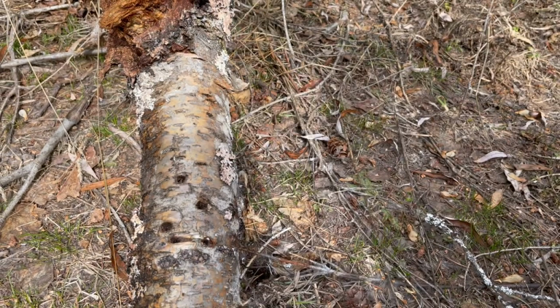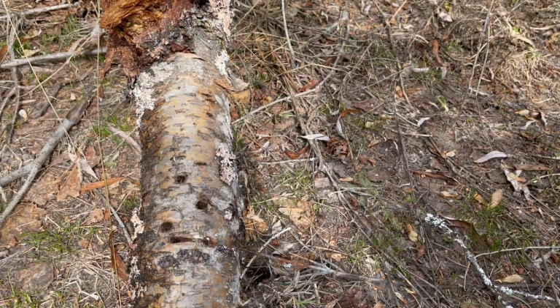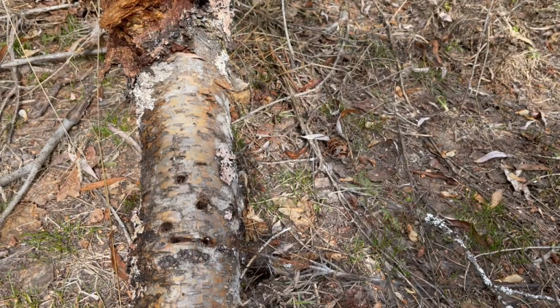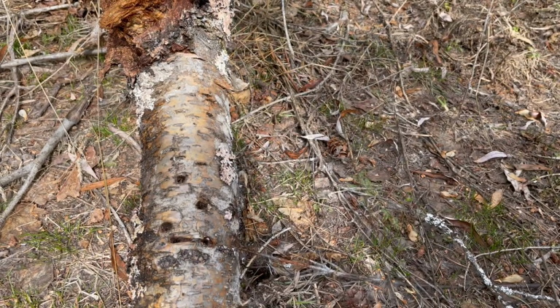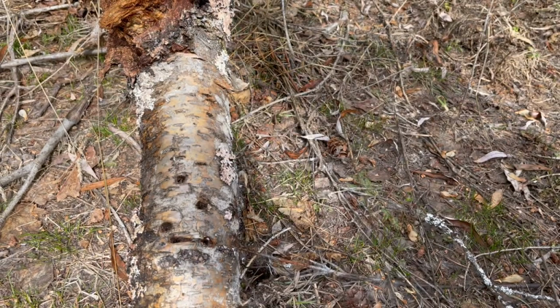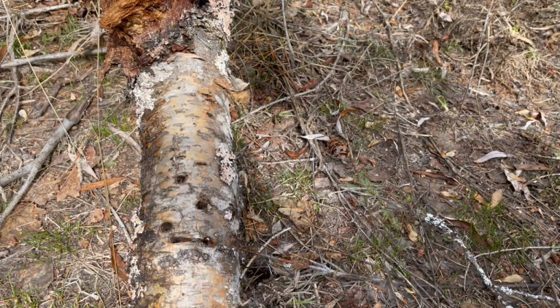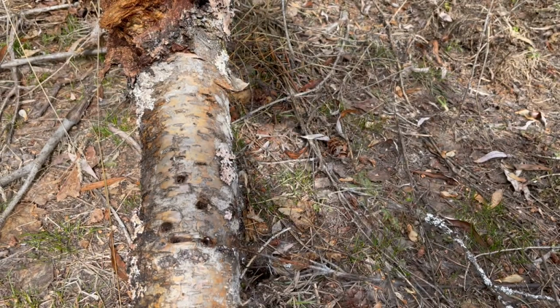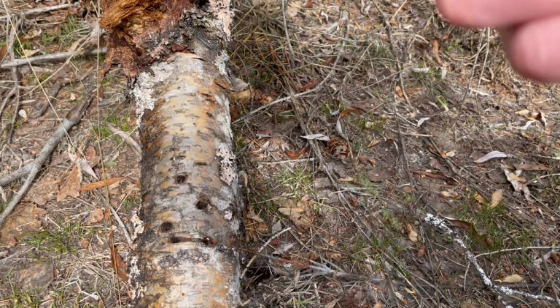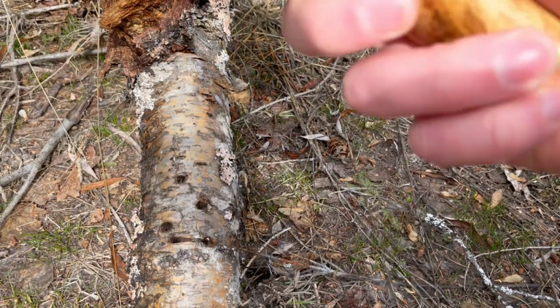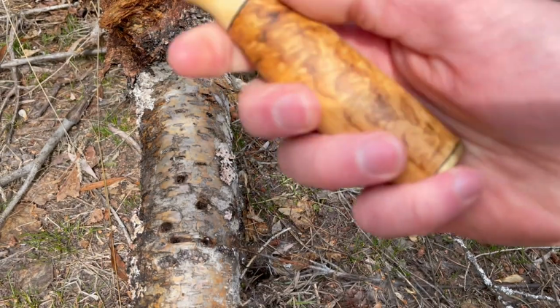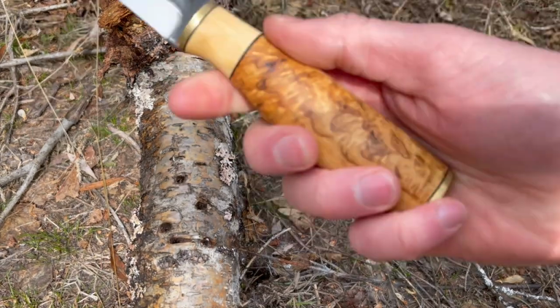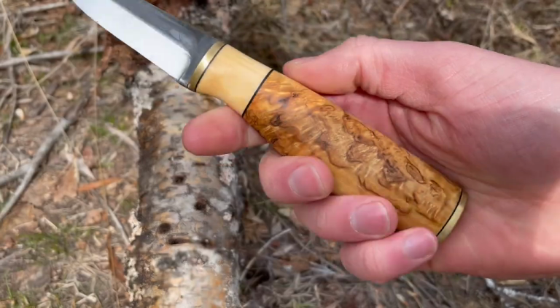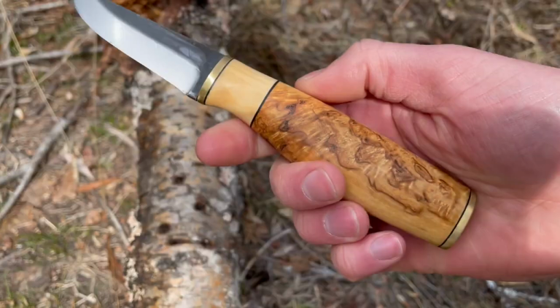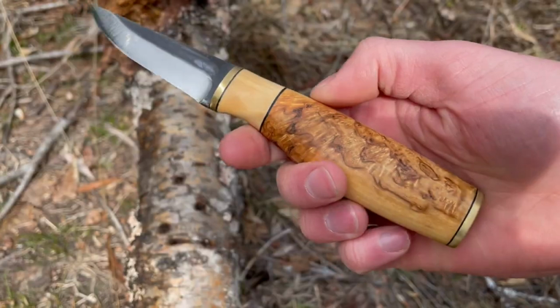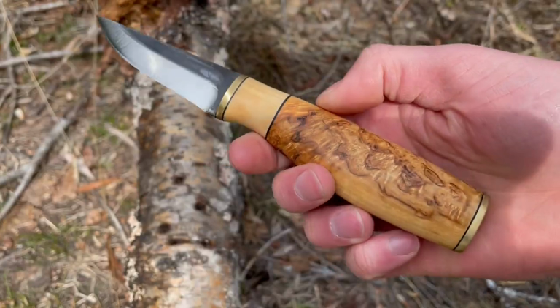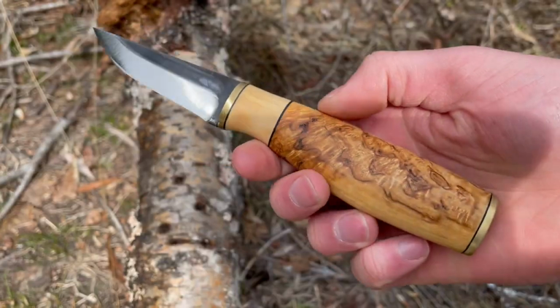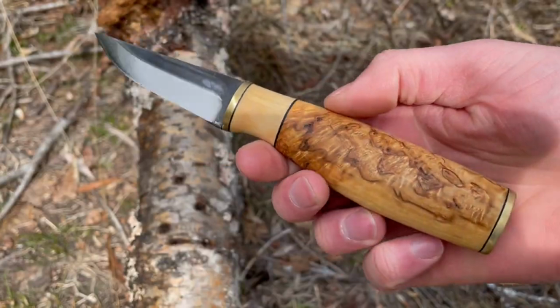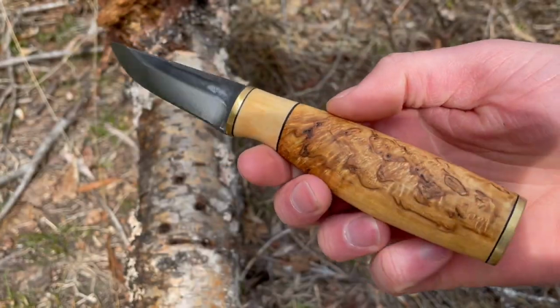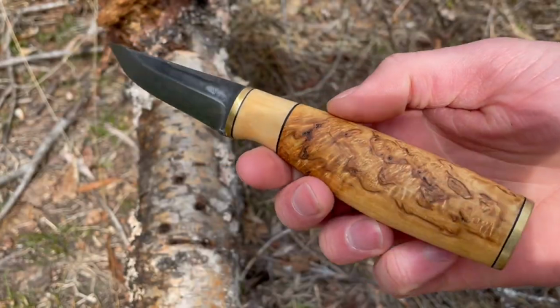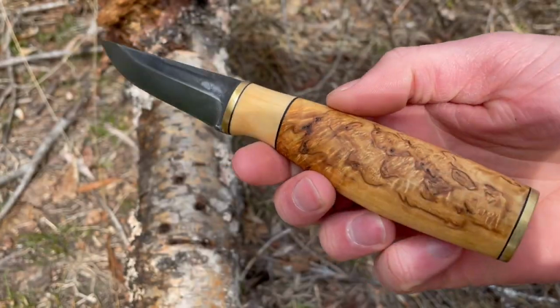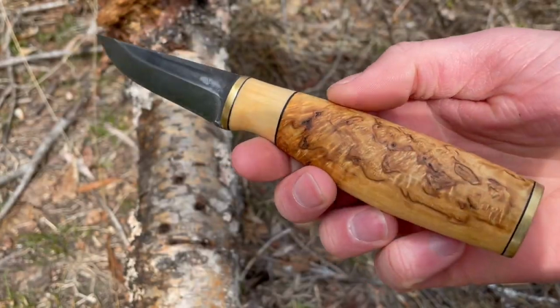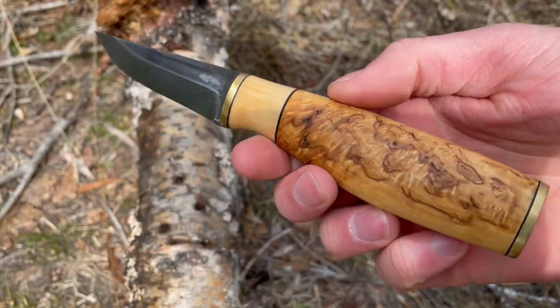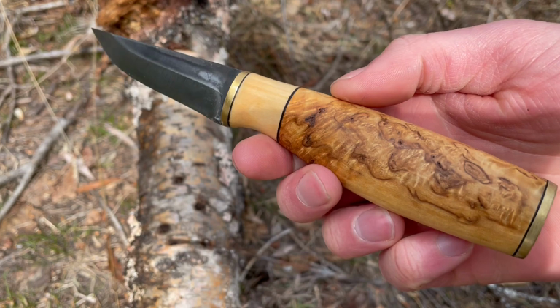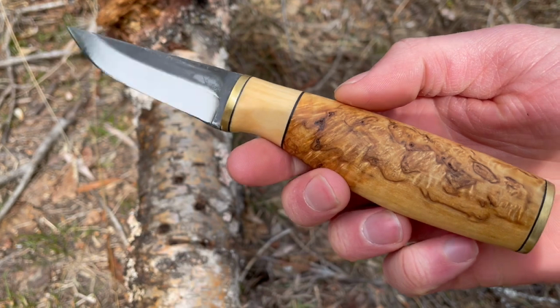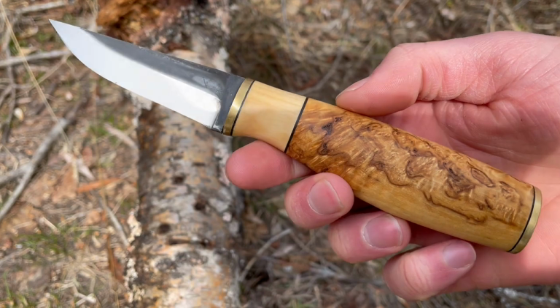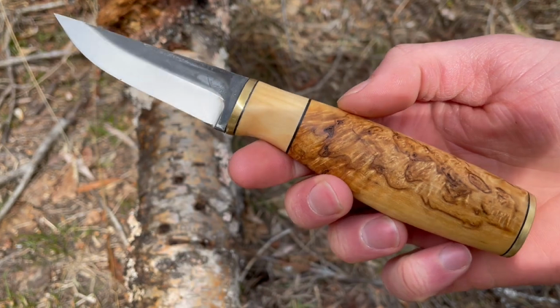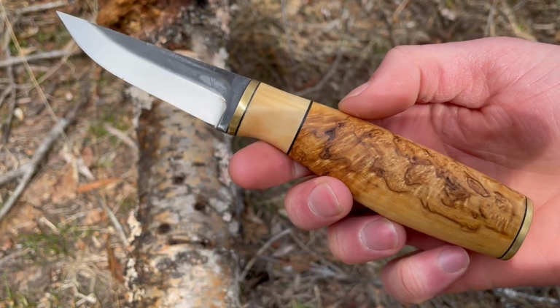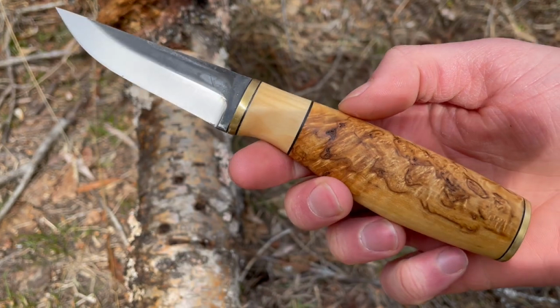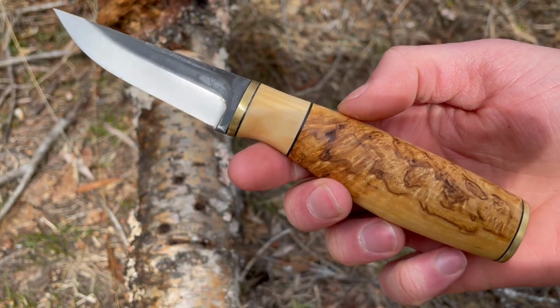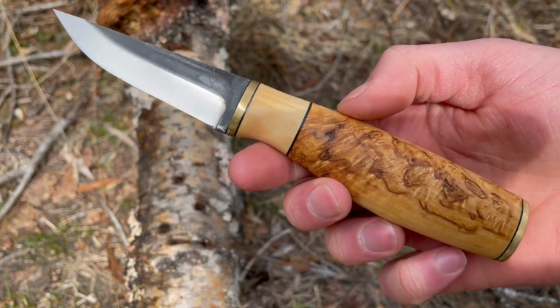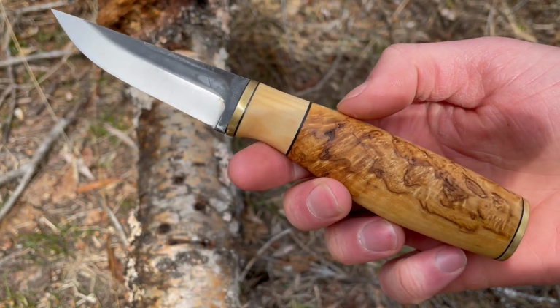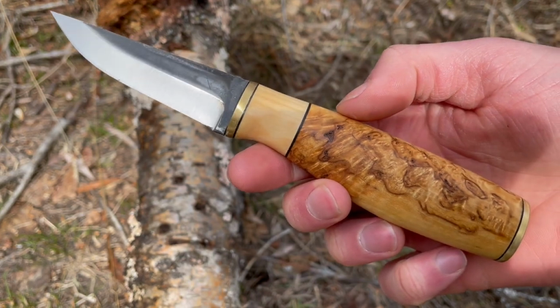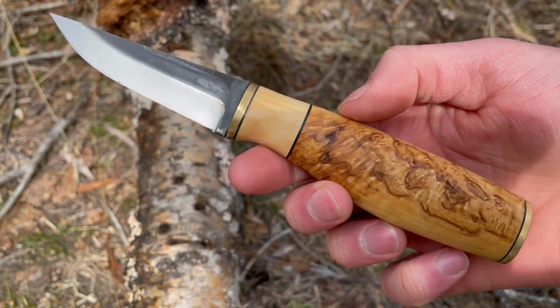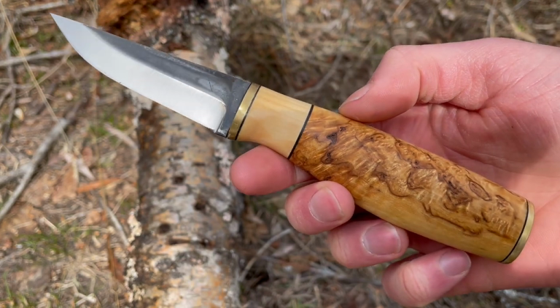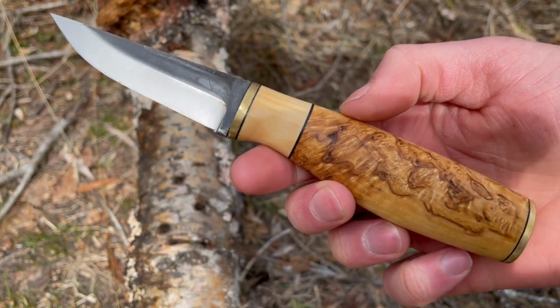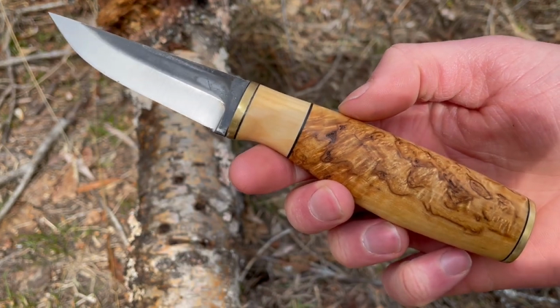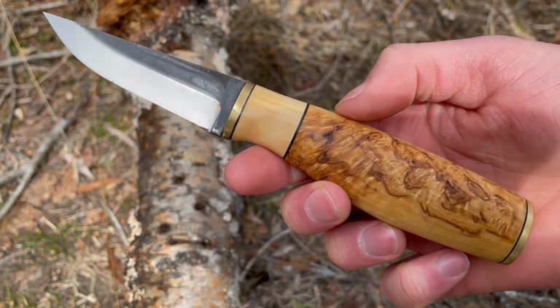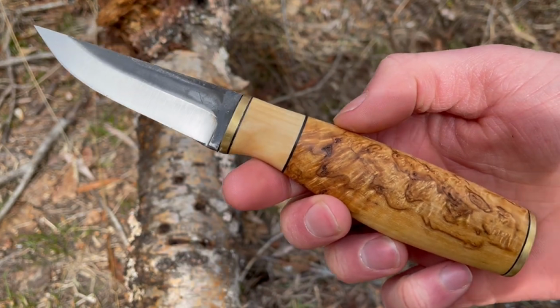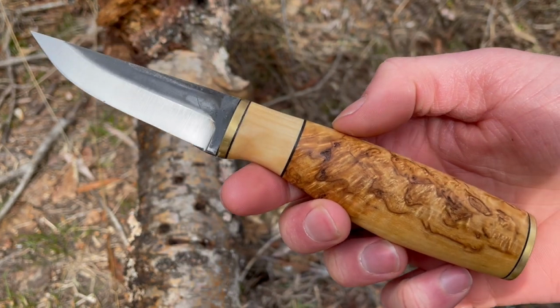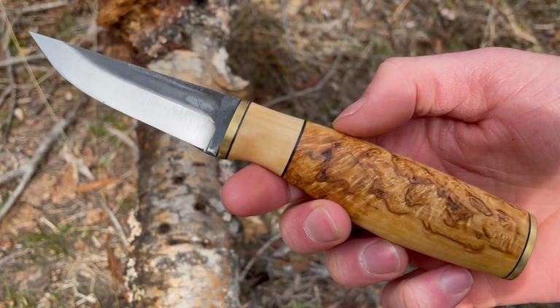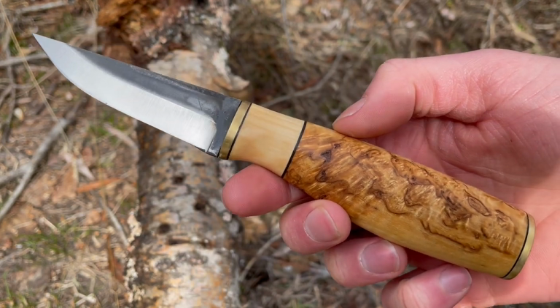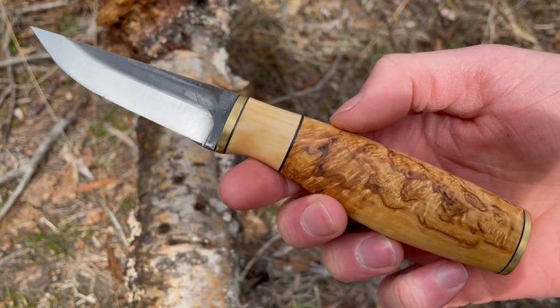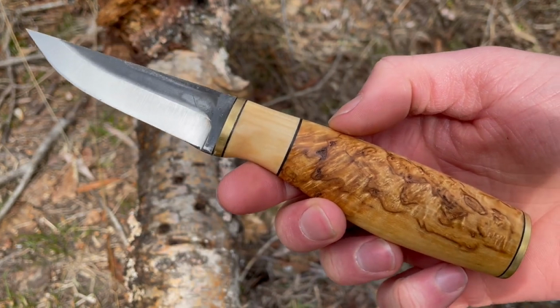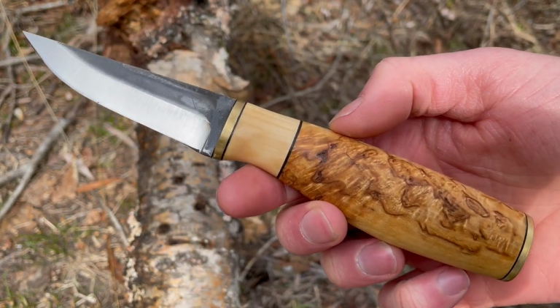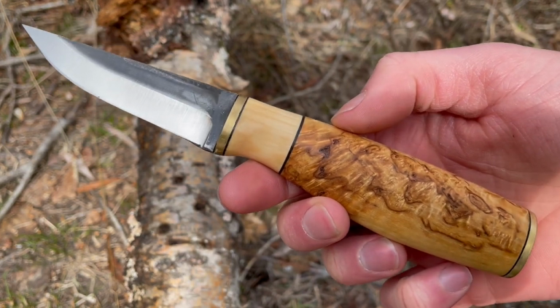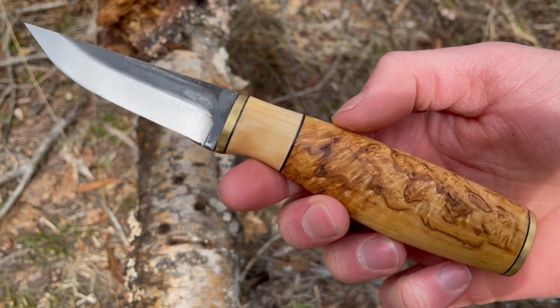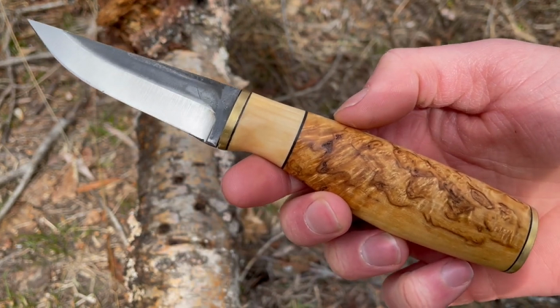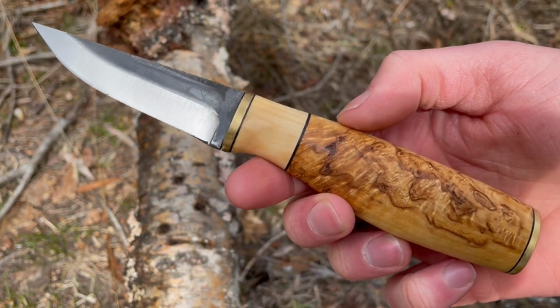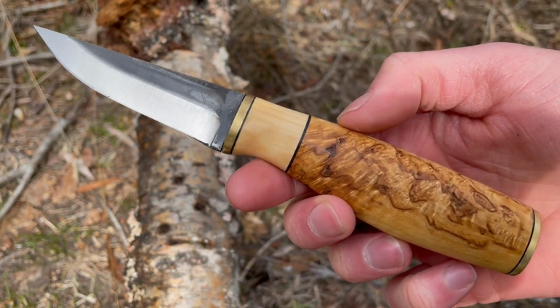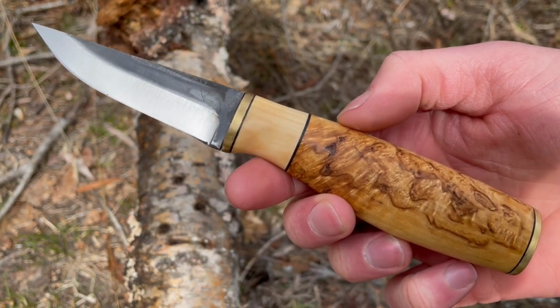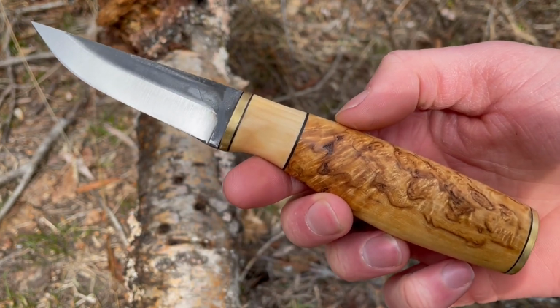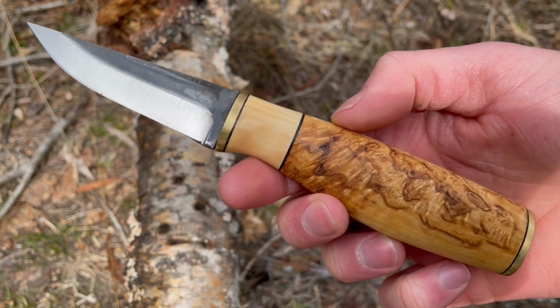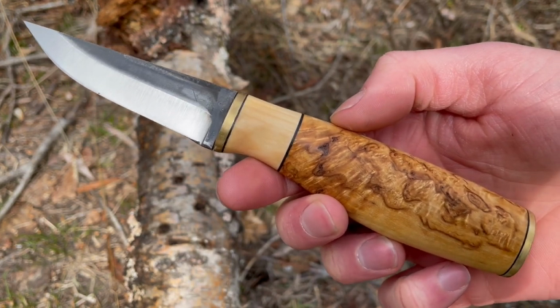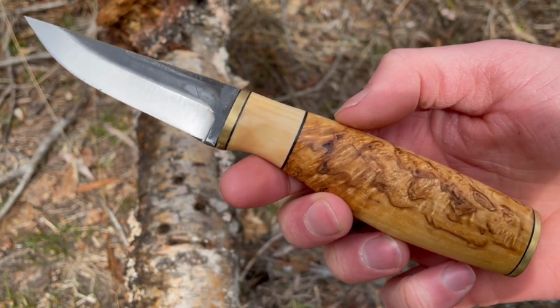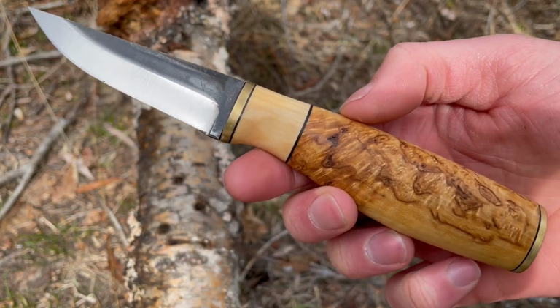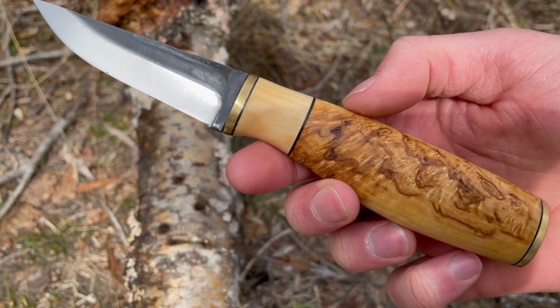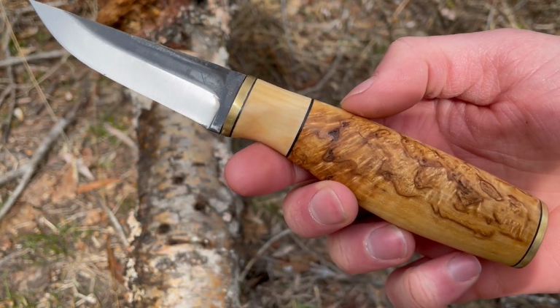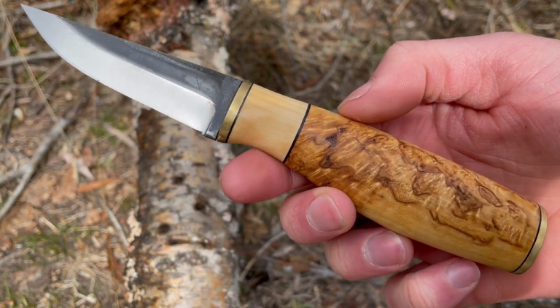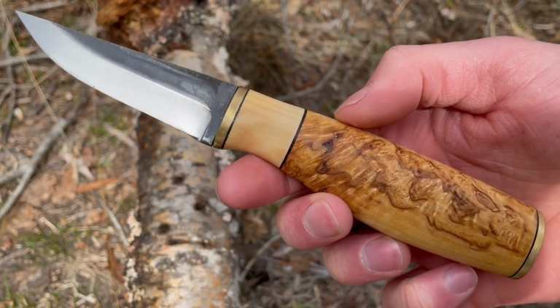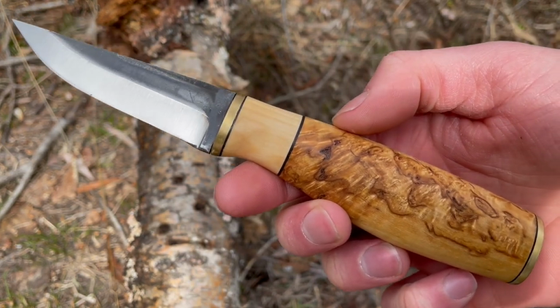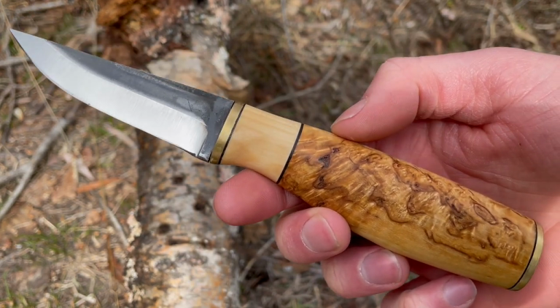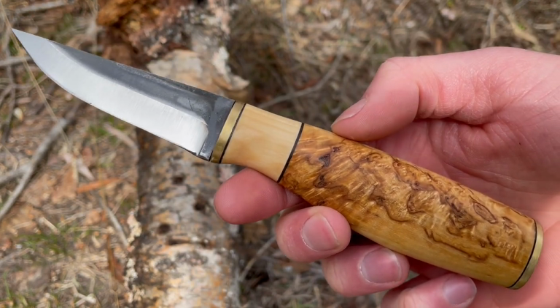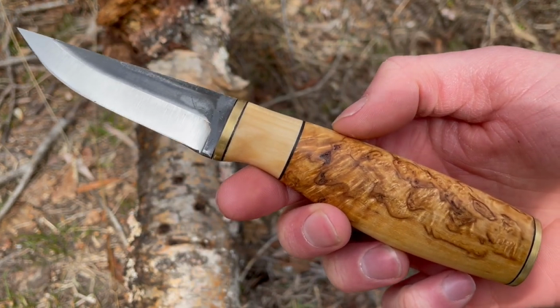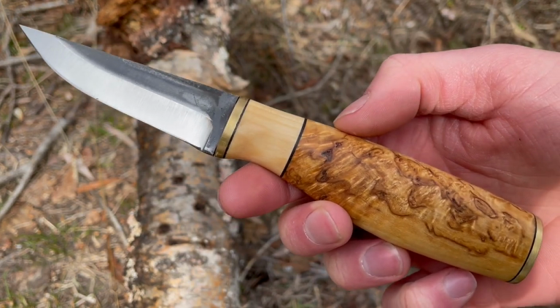Definitely worth looking at if you're looking for a really neat little carving knife. Check them out at our site bushcraftcanada.com. Thanks.